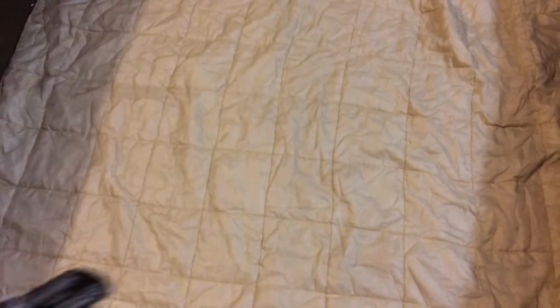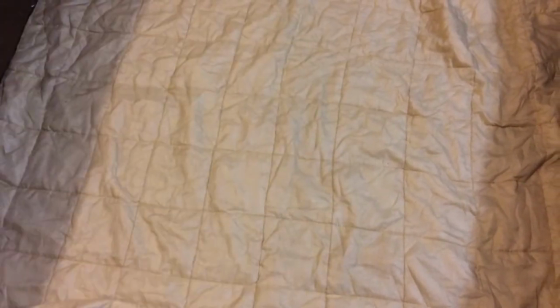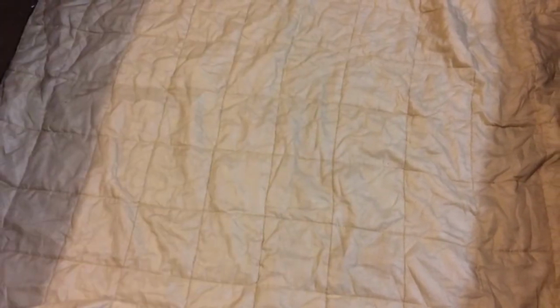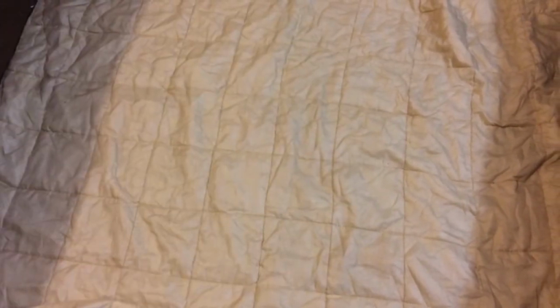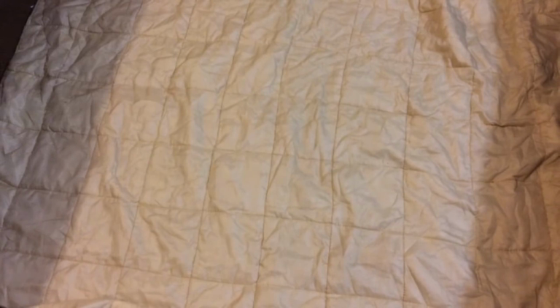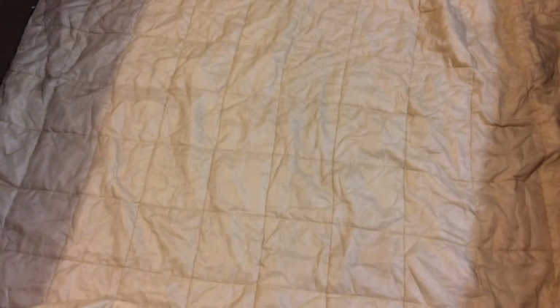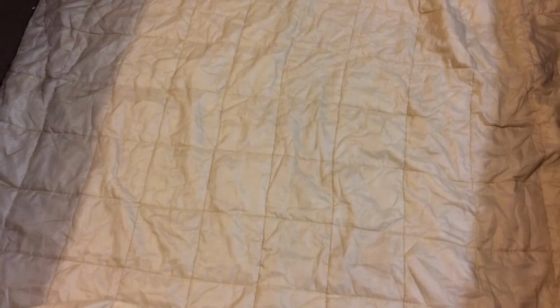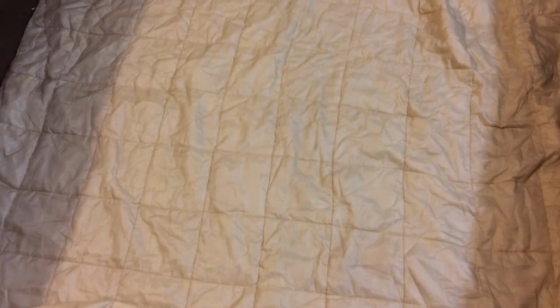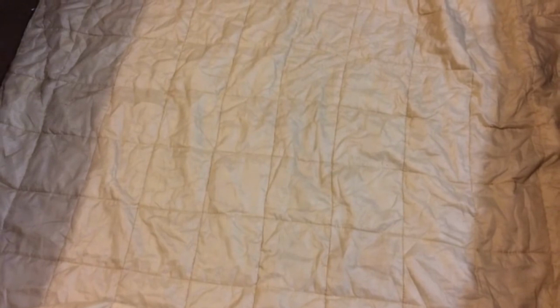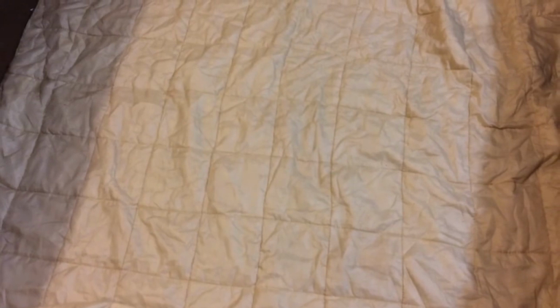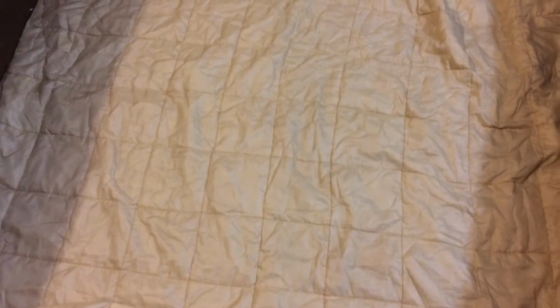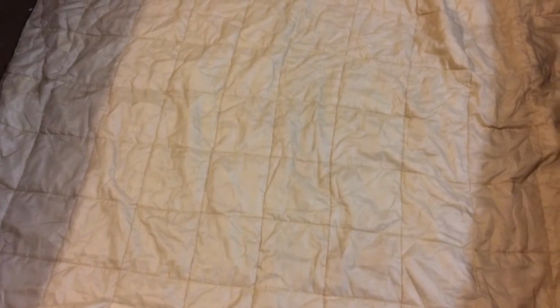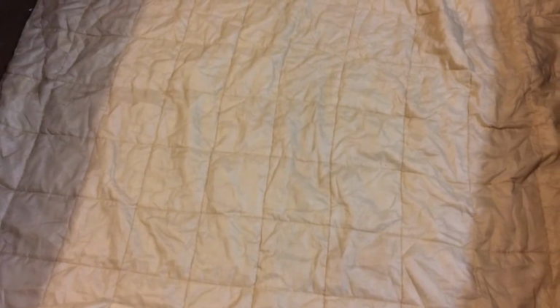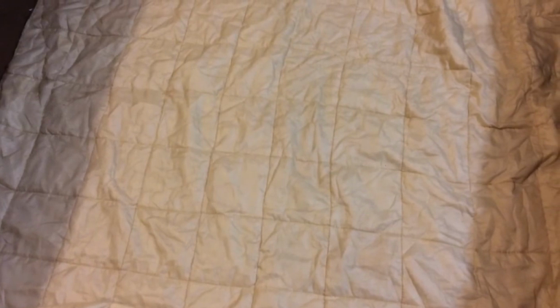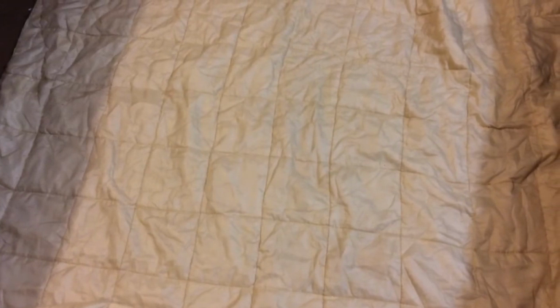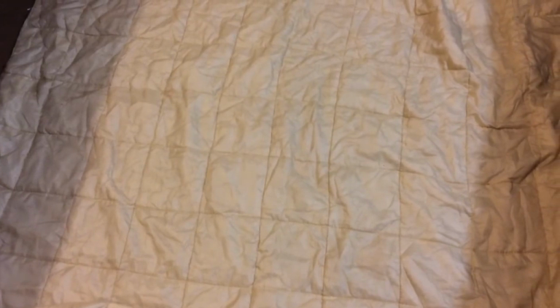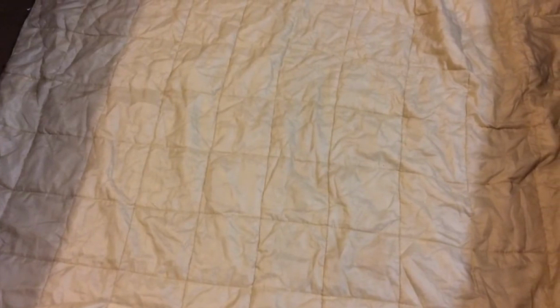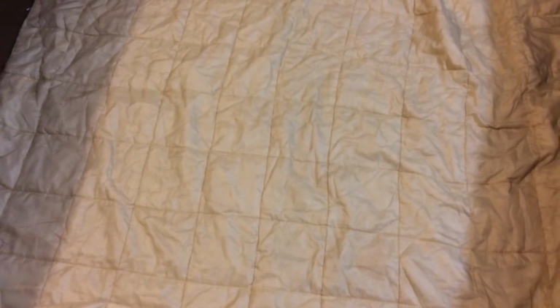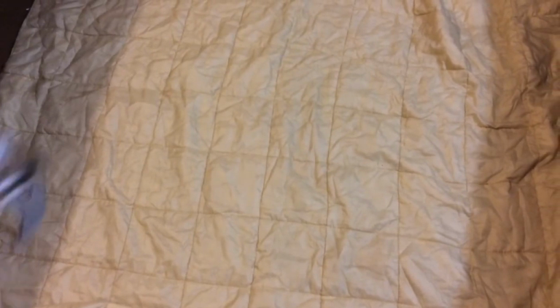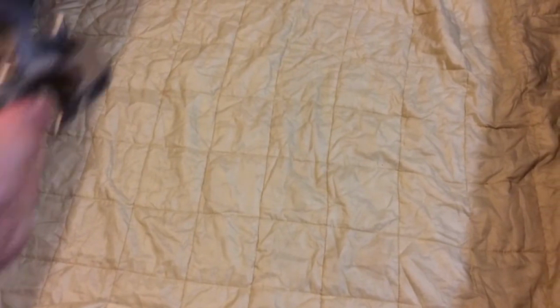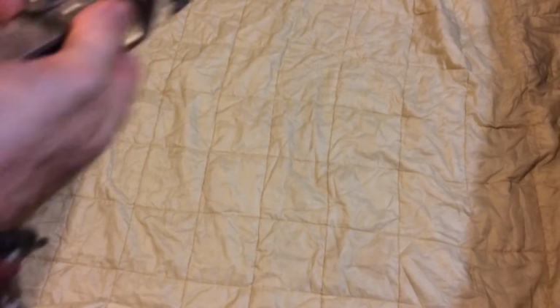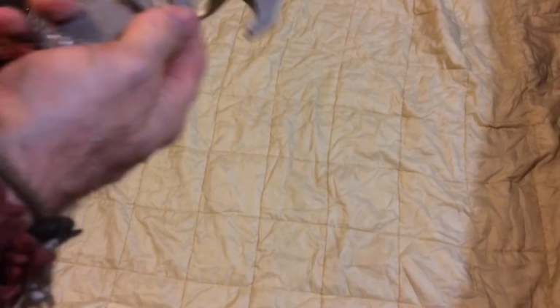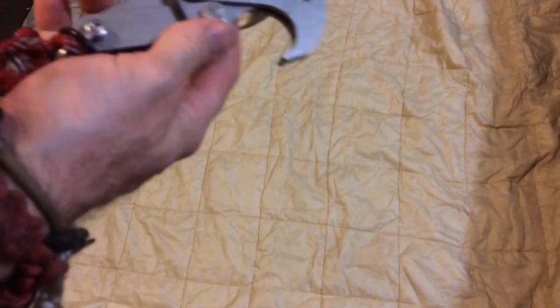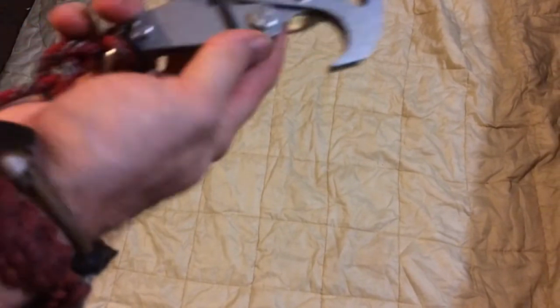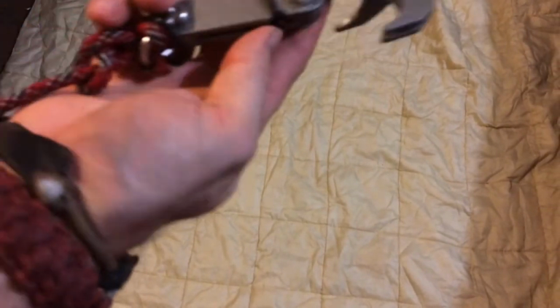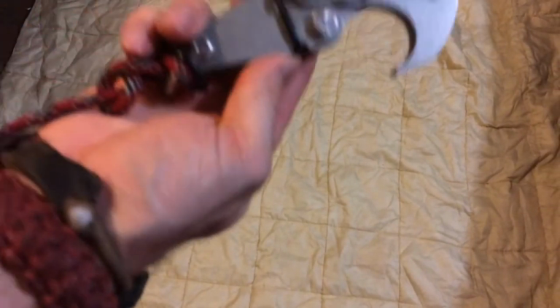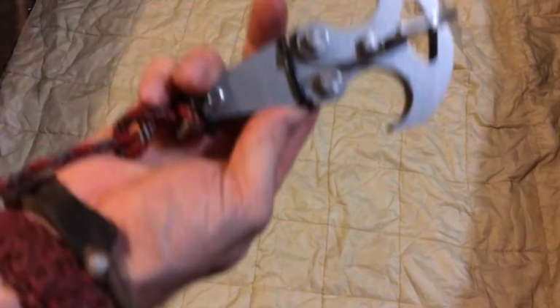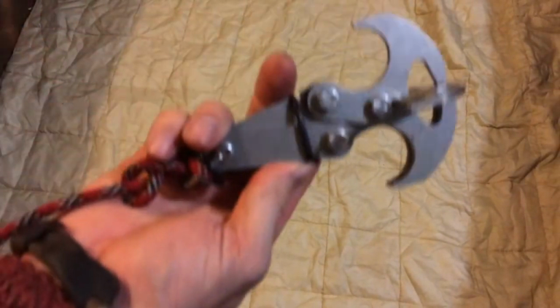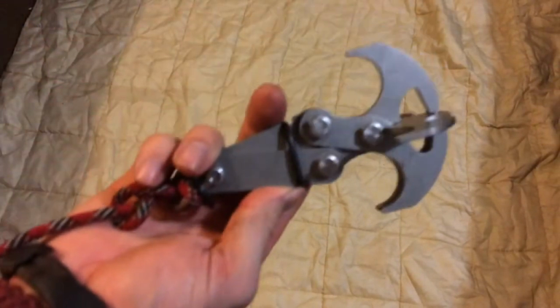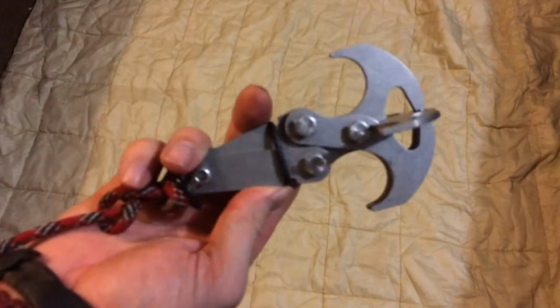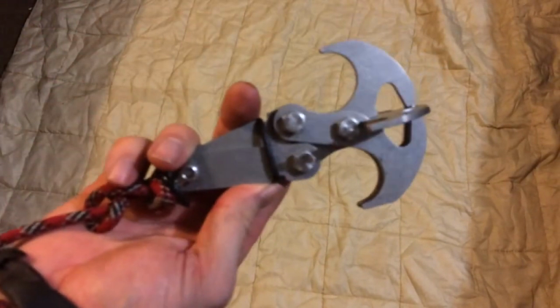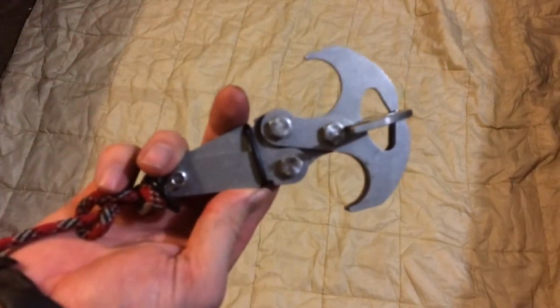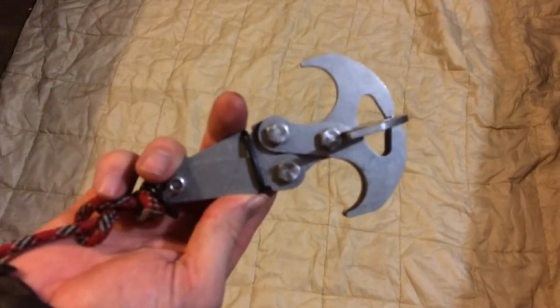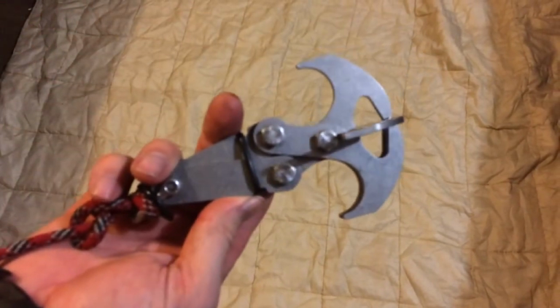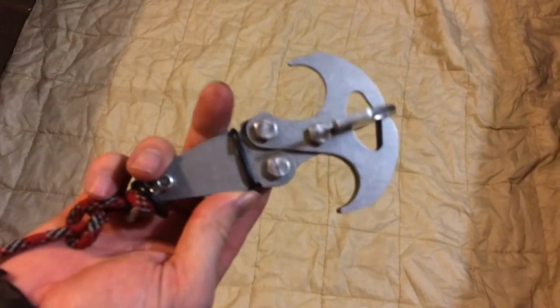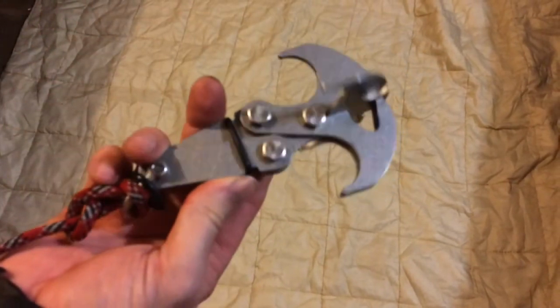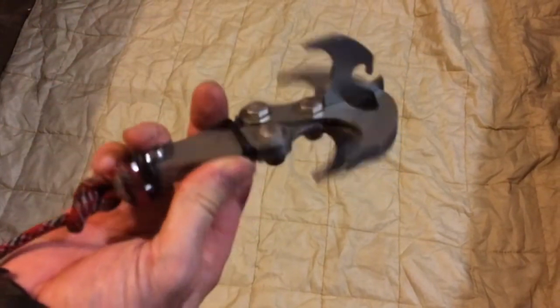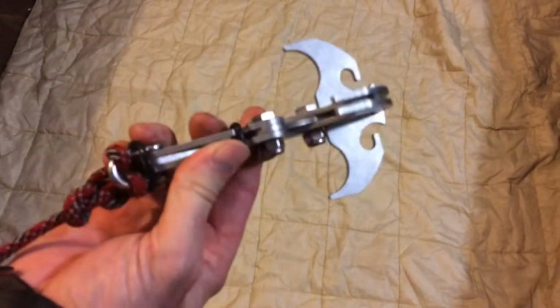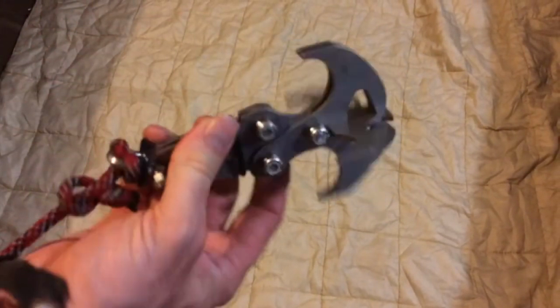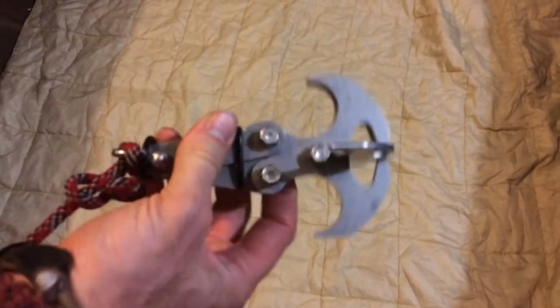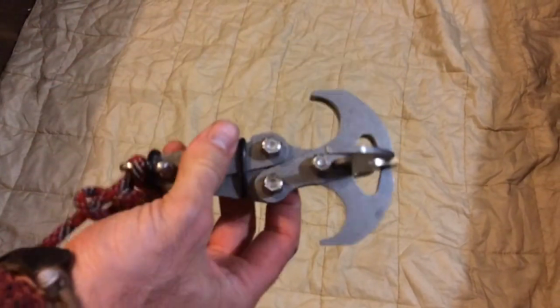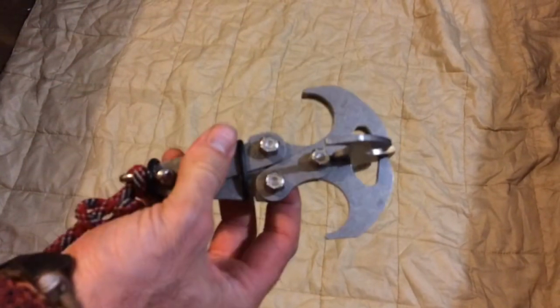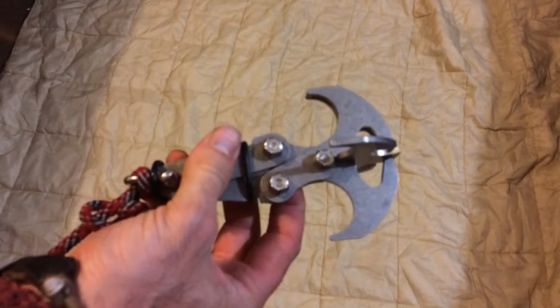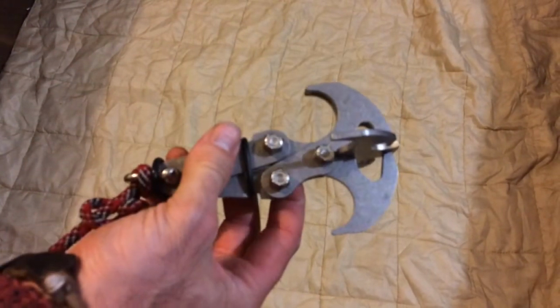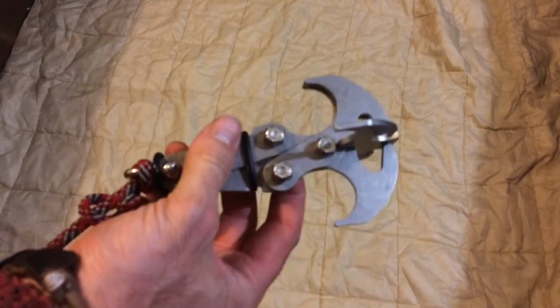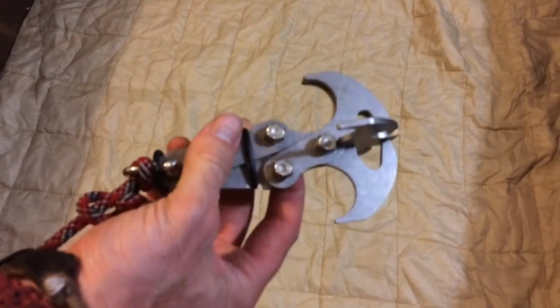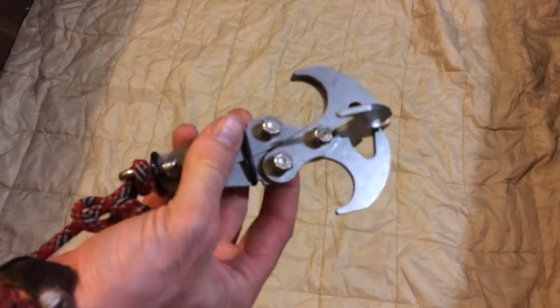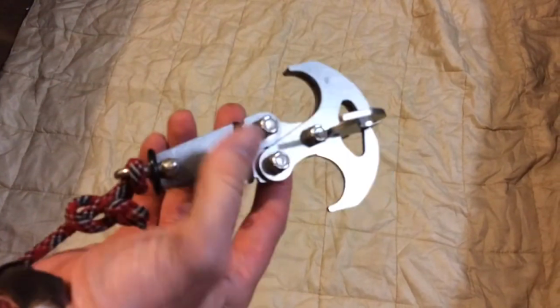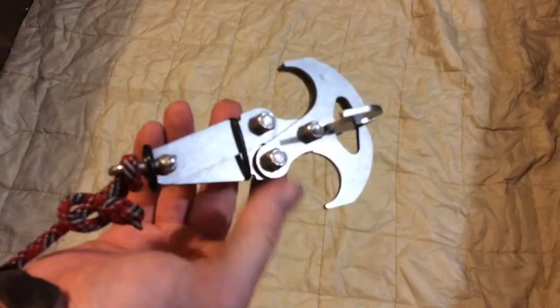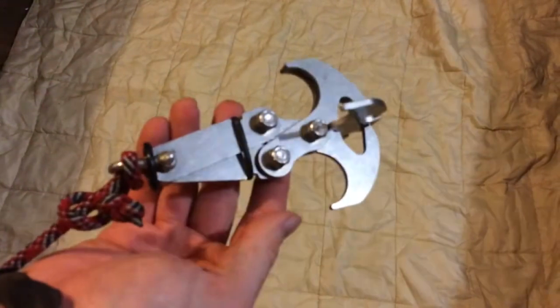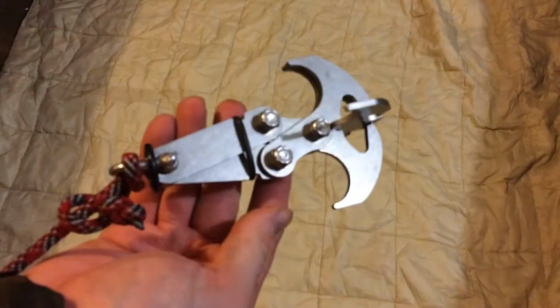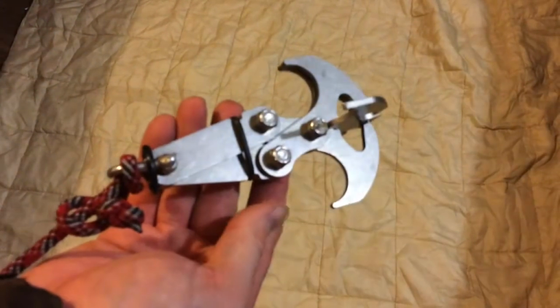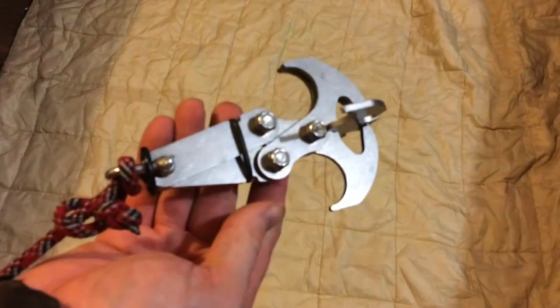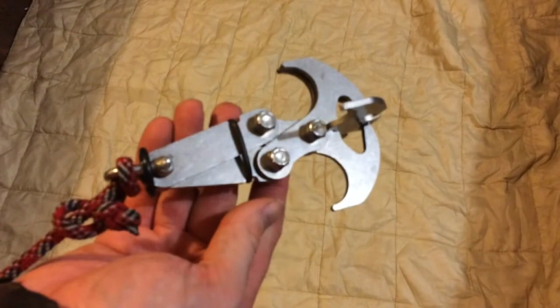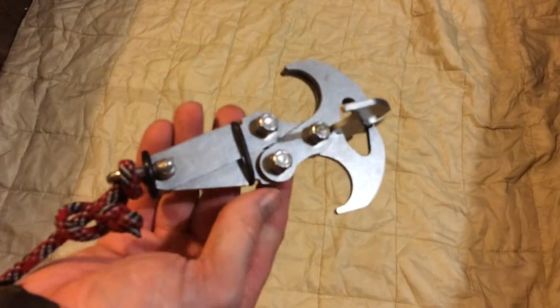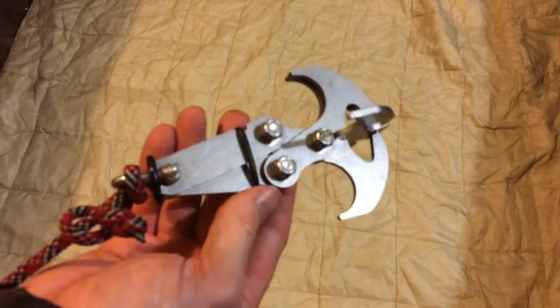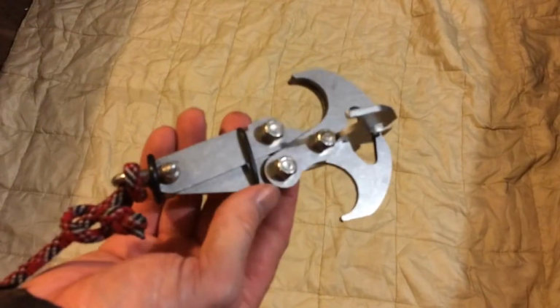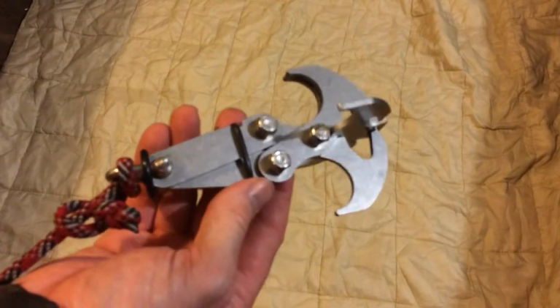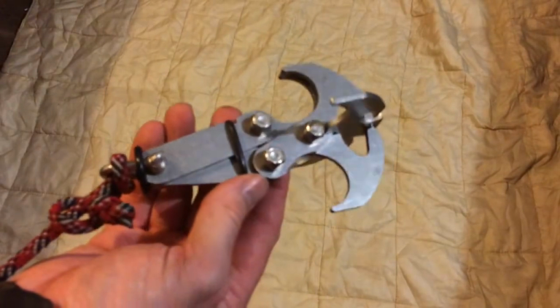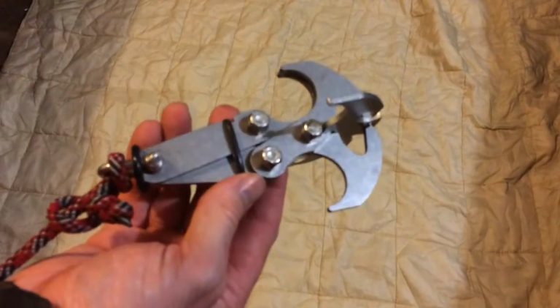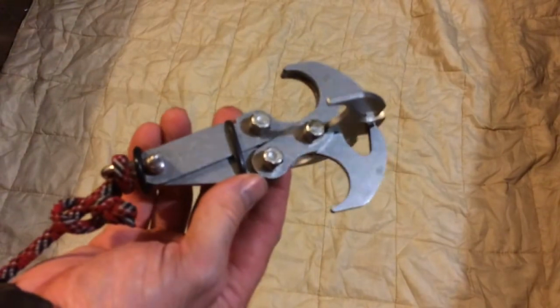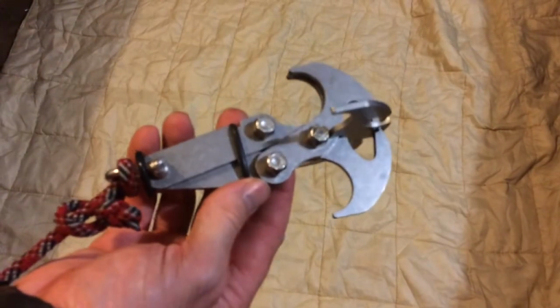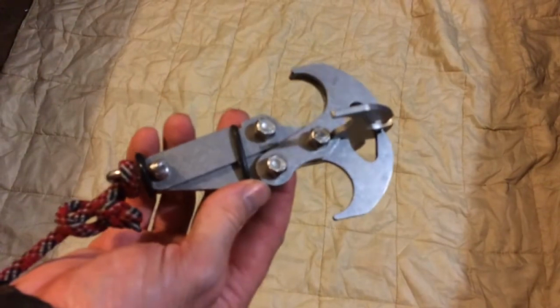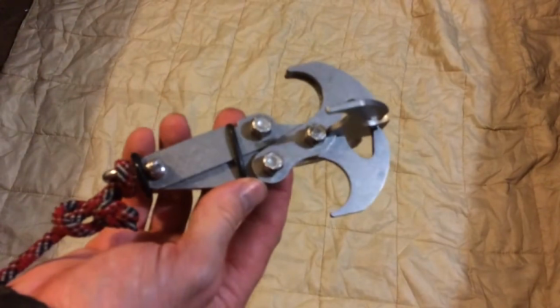This has been Josh from Apocalypse Equipped. This is the Fishbones Gravity Hook. Thanks very much for watching.